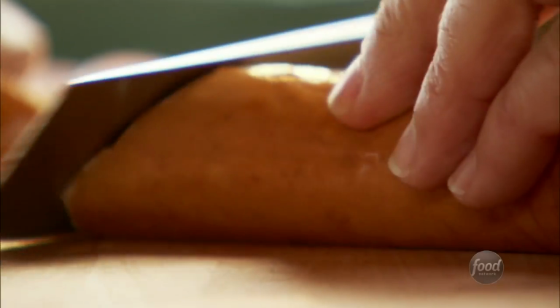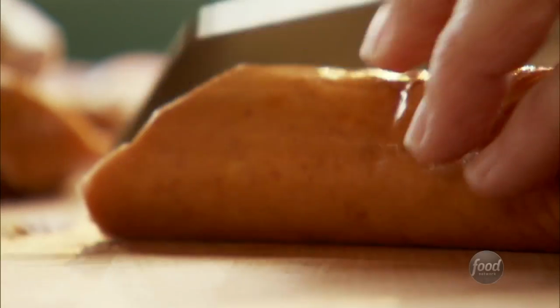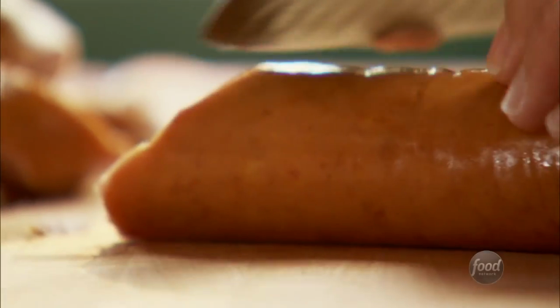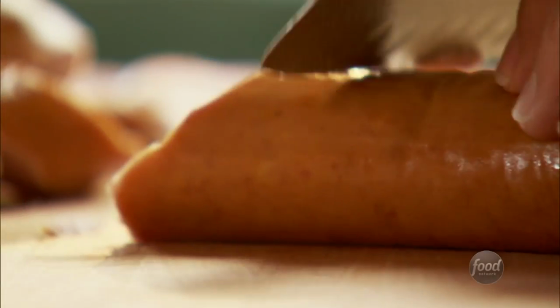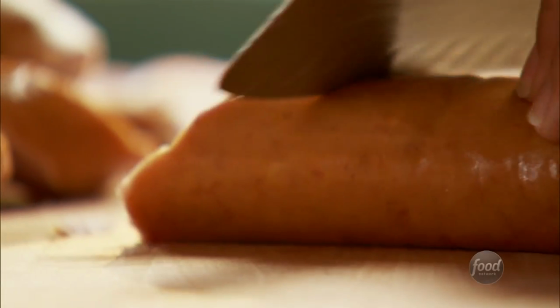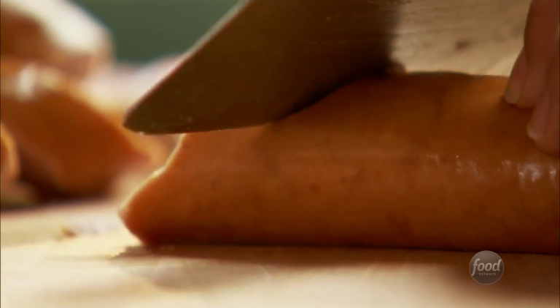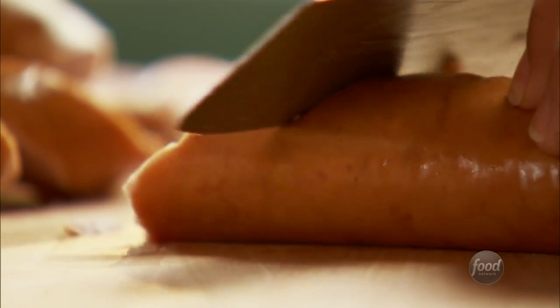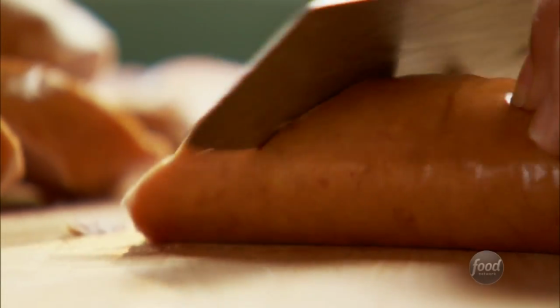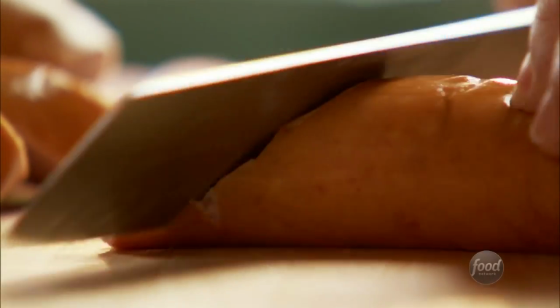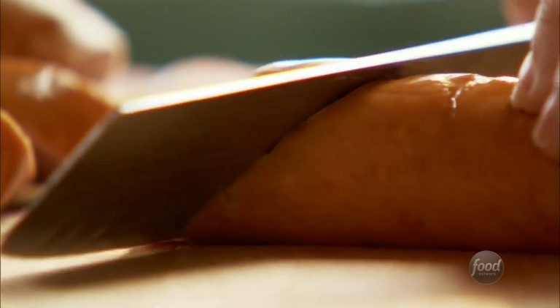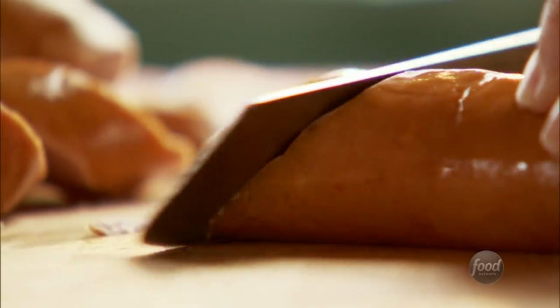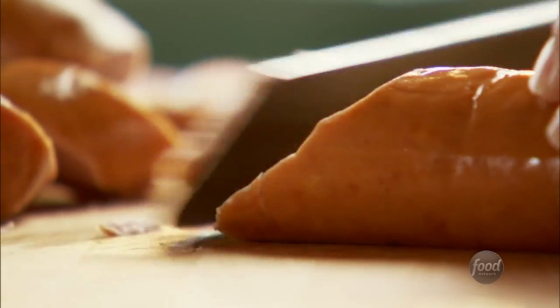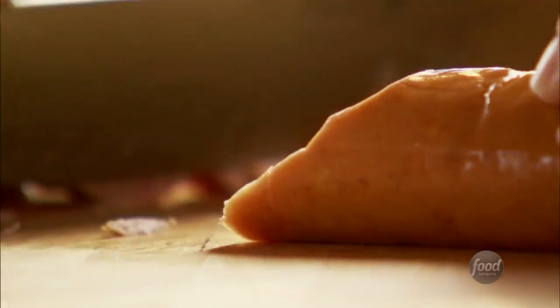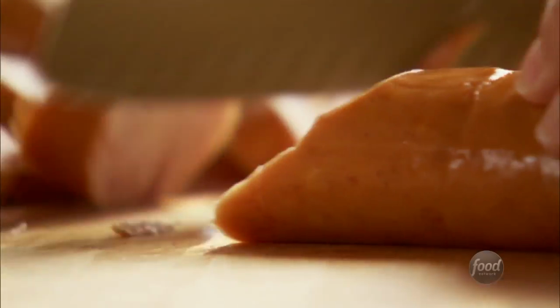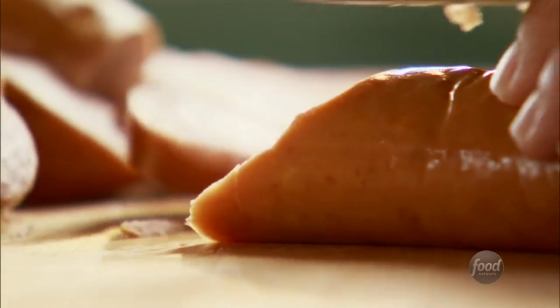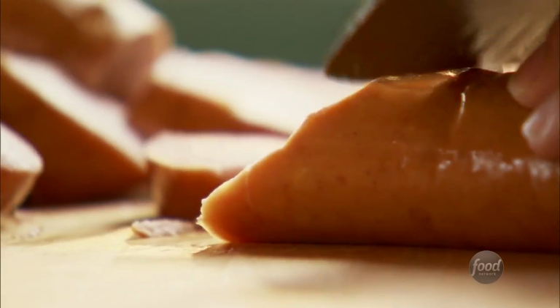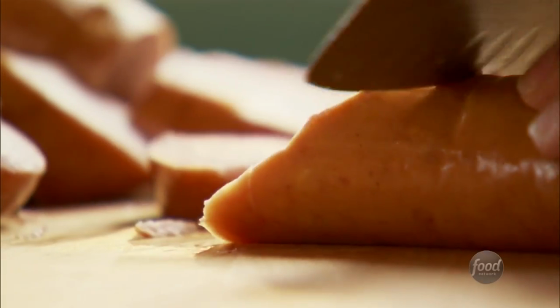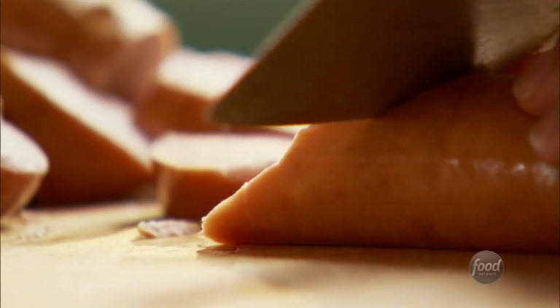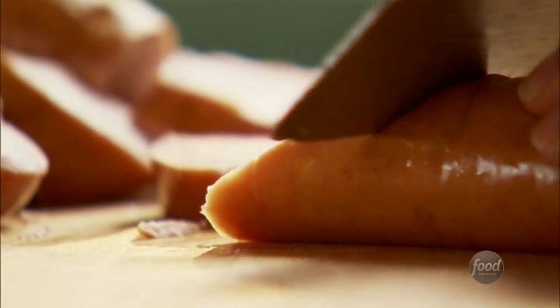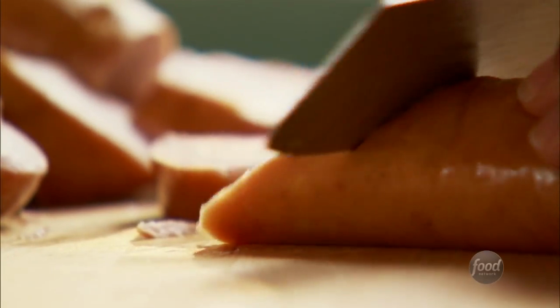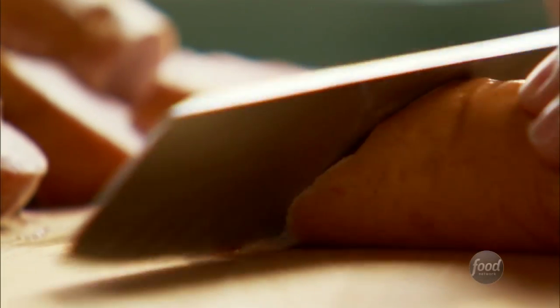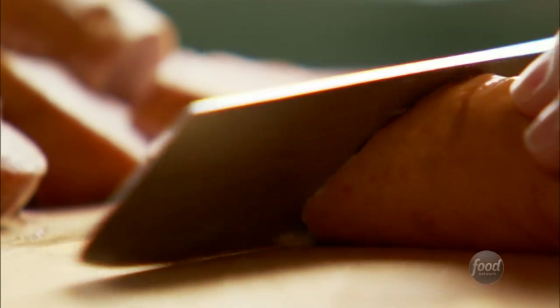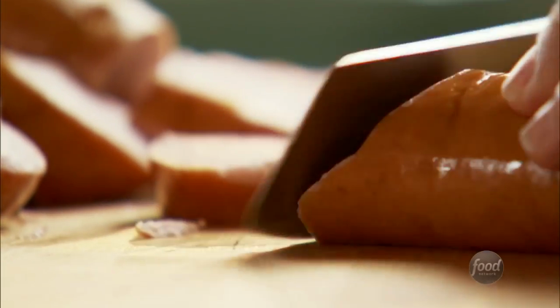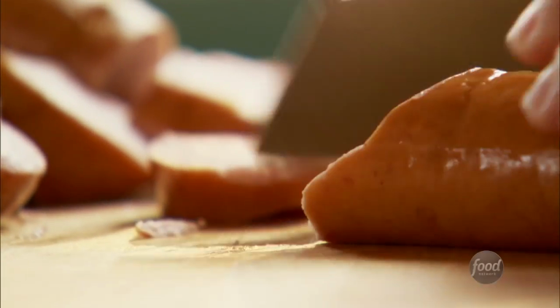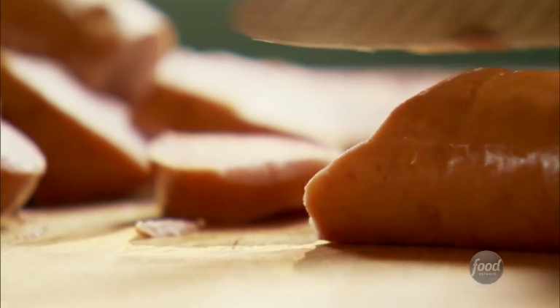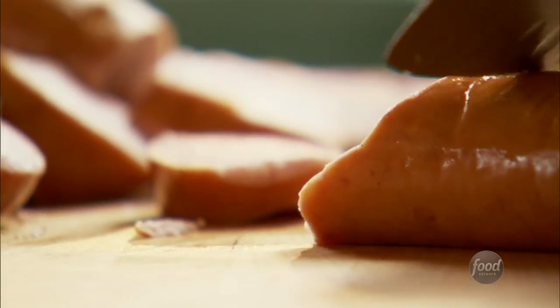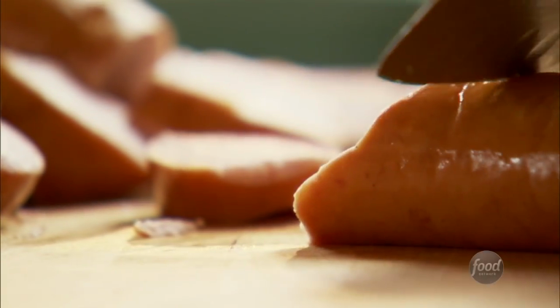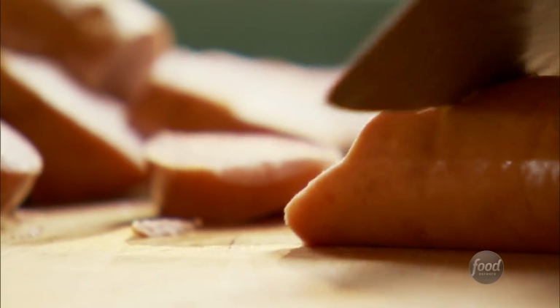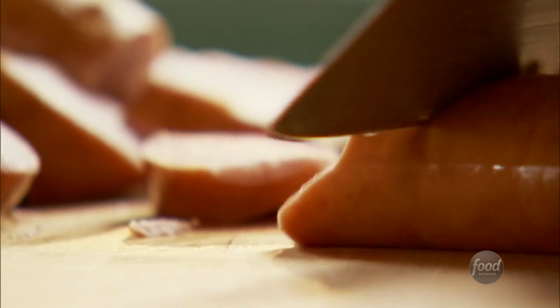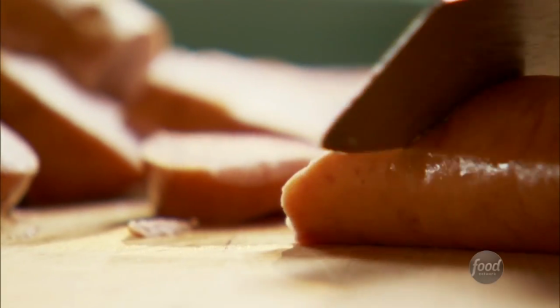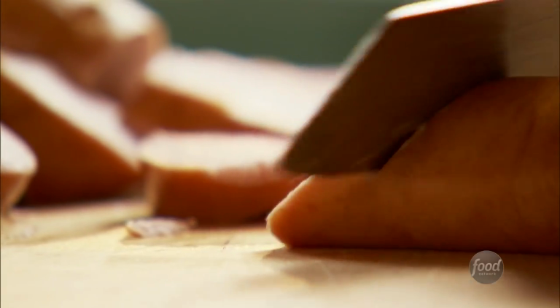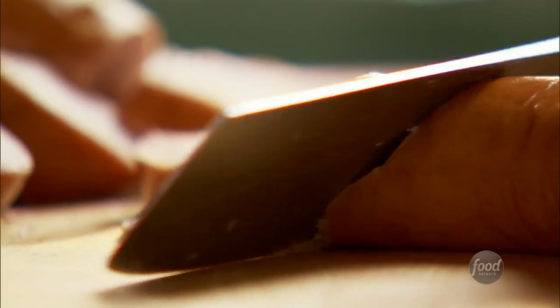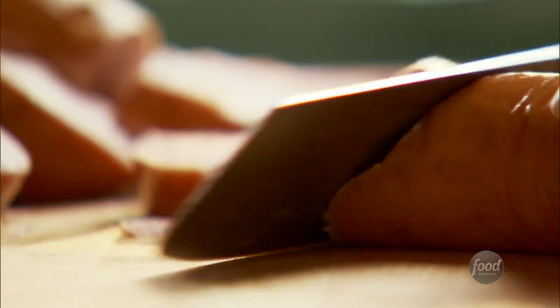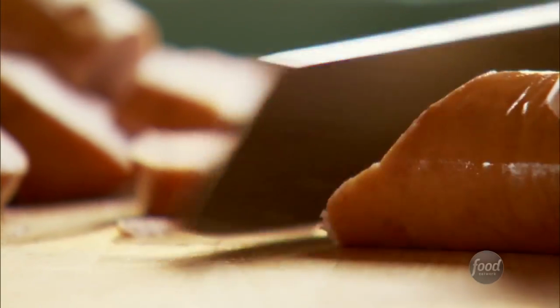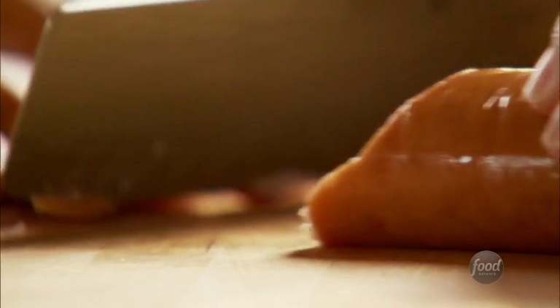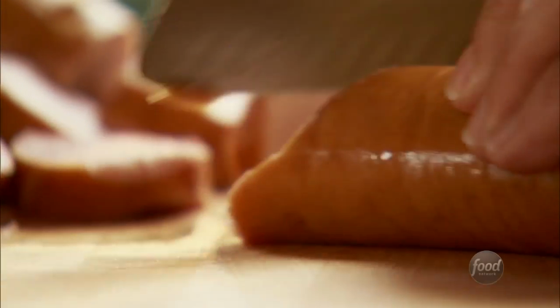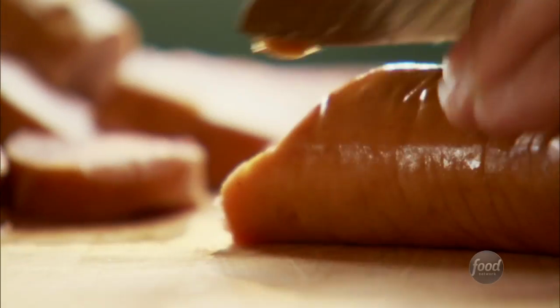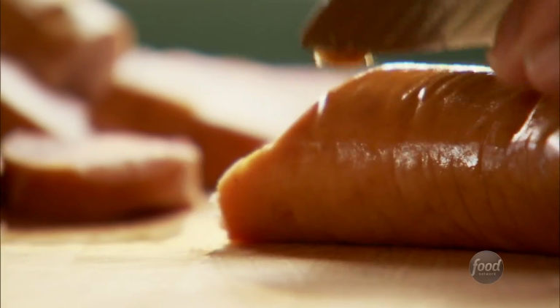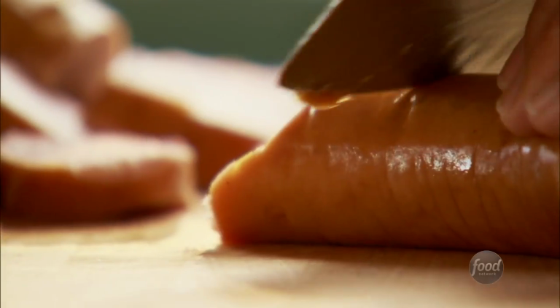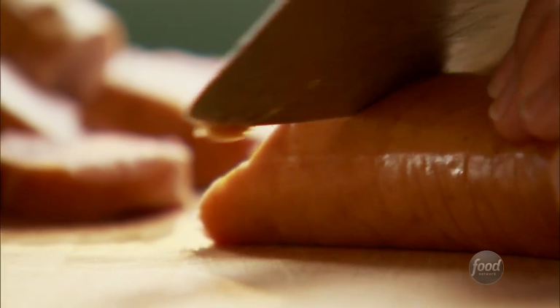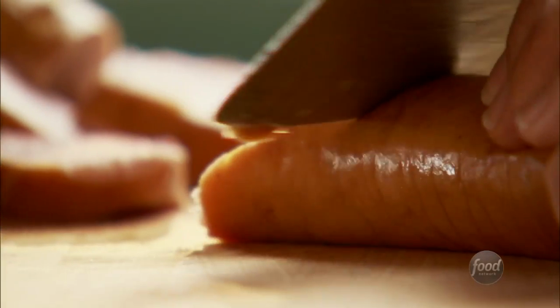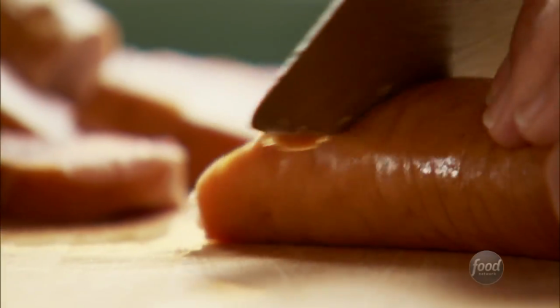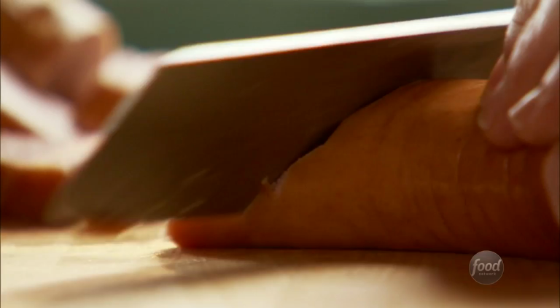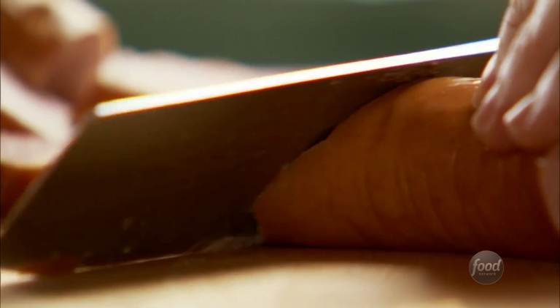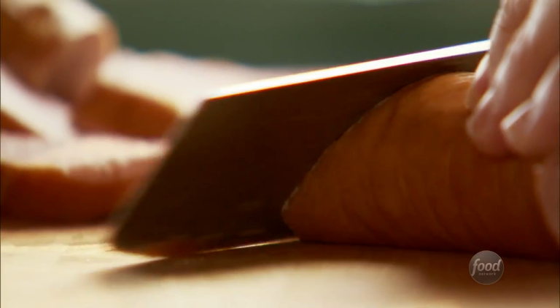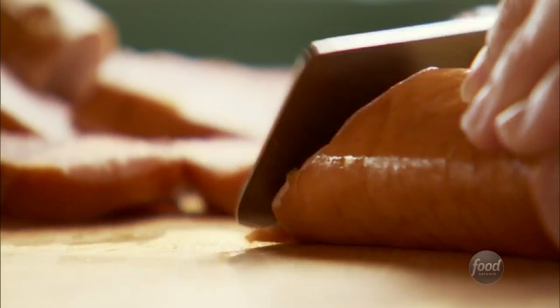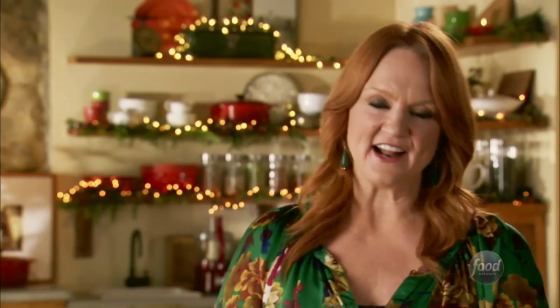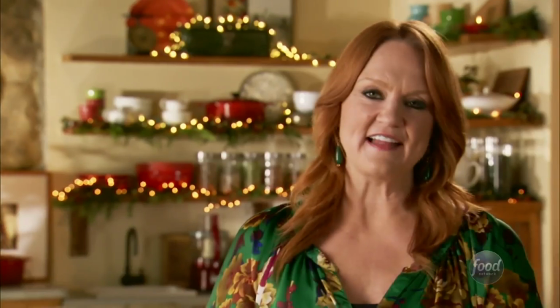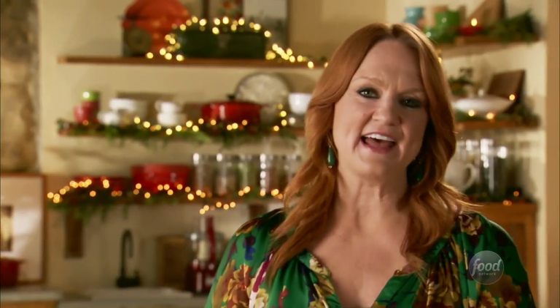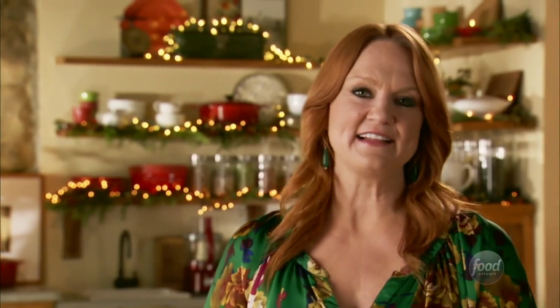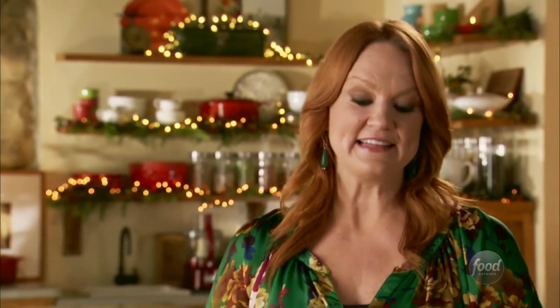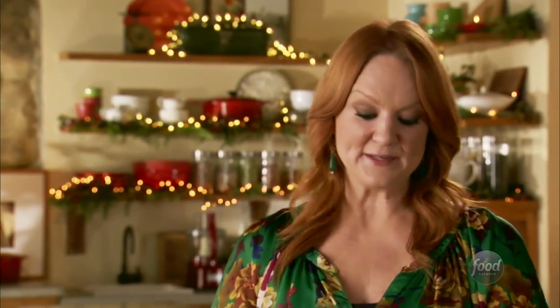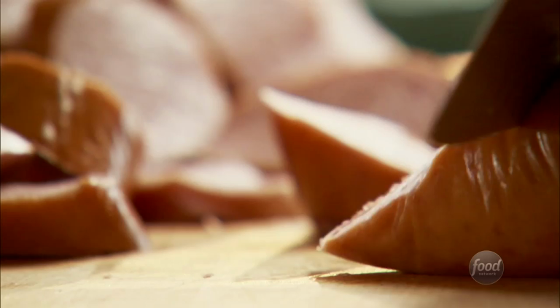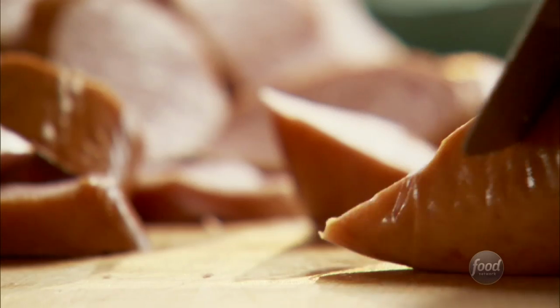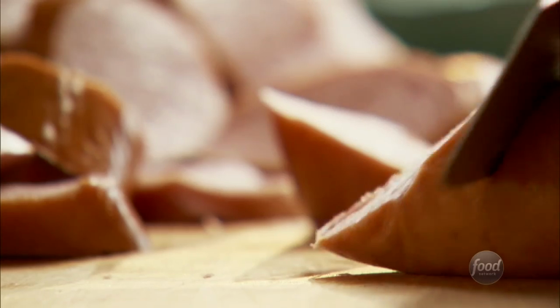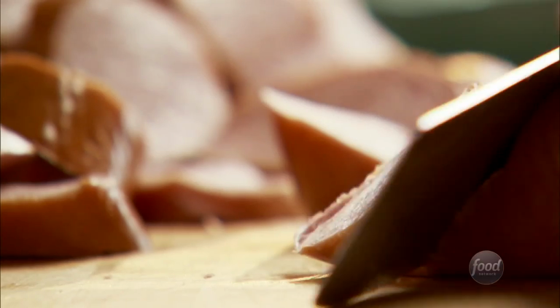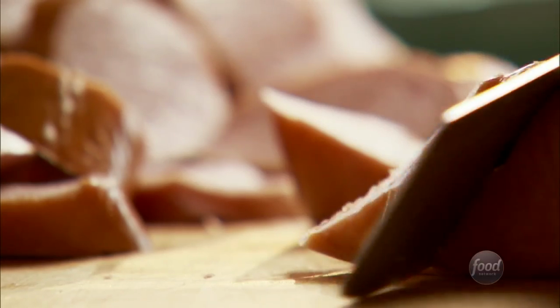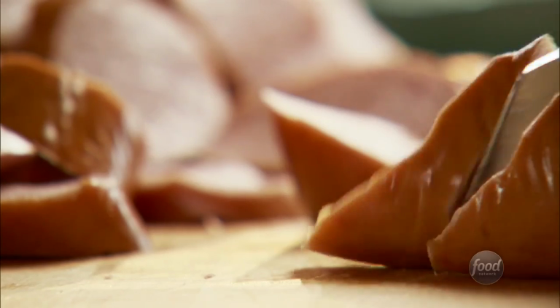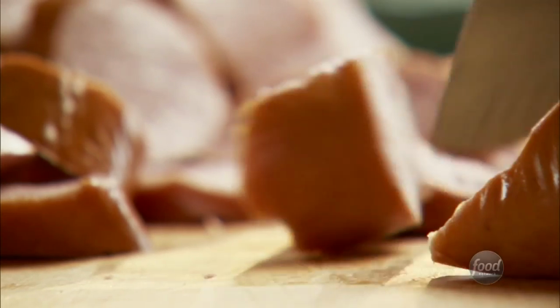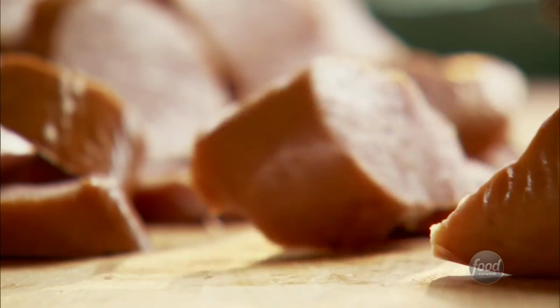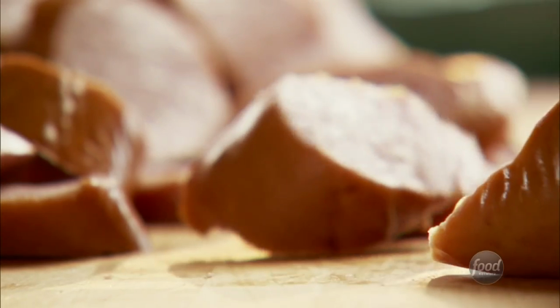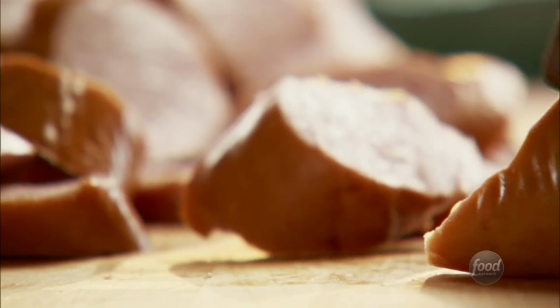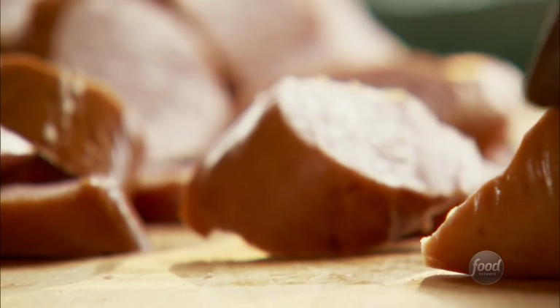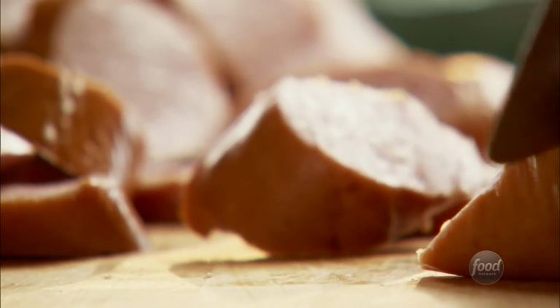Instead of using the miniature sausages, I'm slicing up these big smoked sausages, and I'll add a little bit of spice to the sauce.